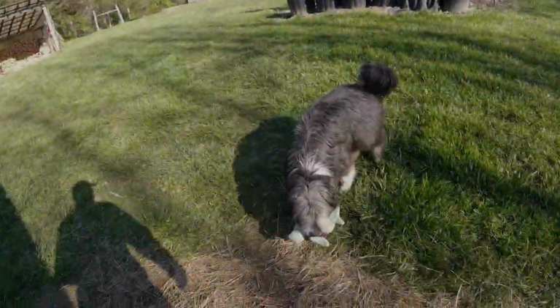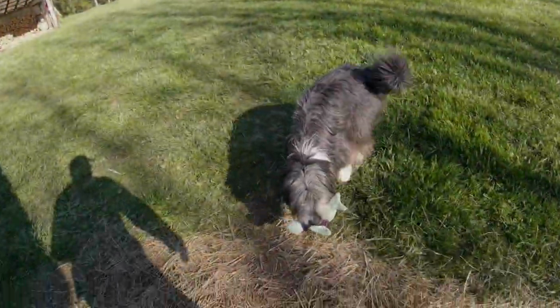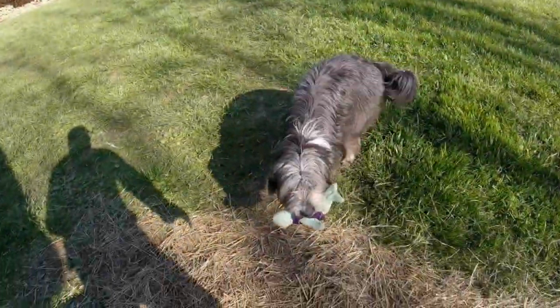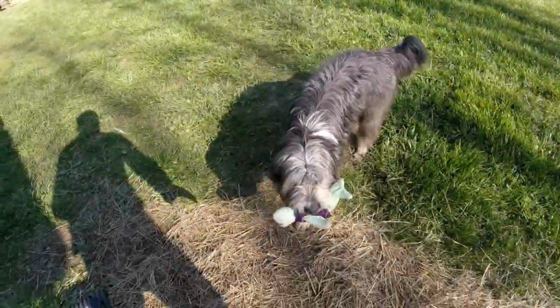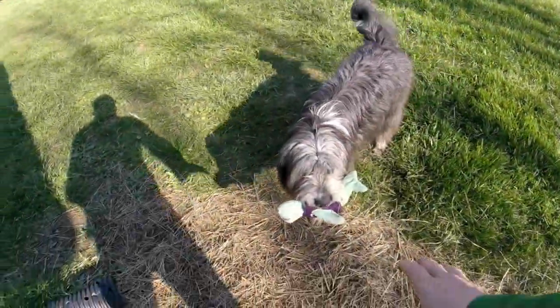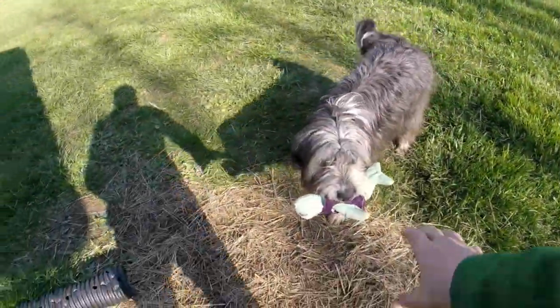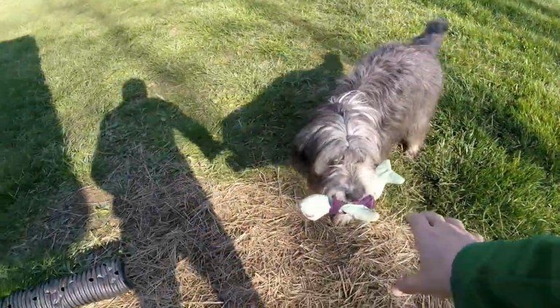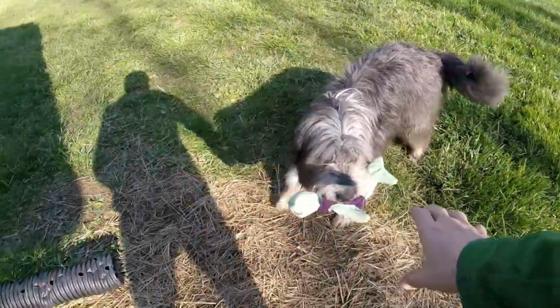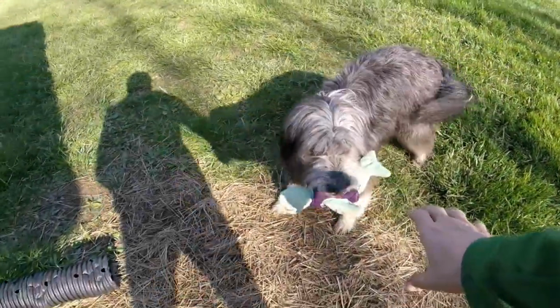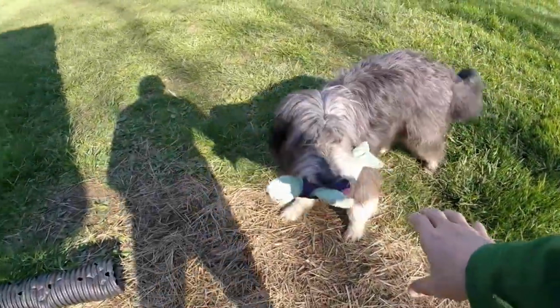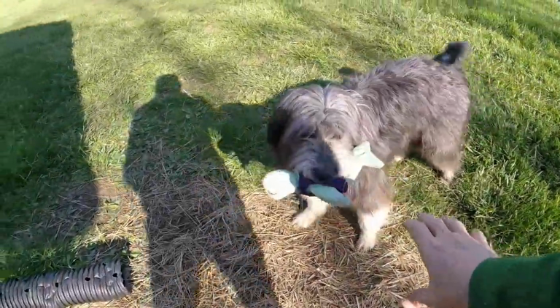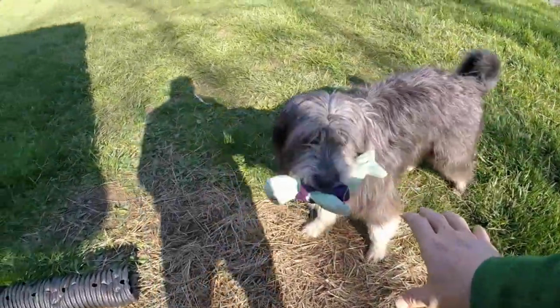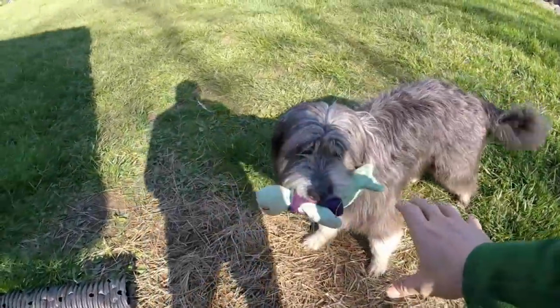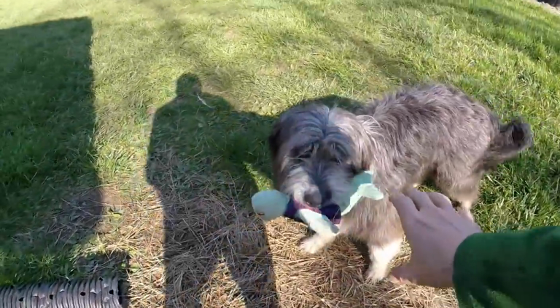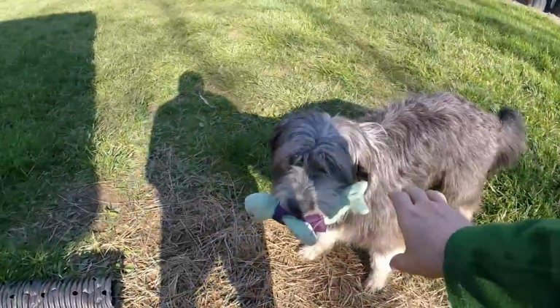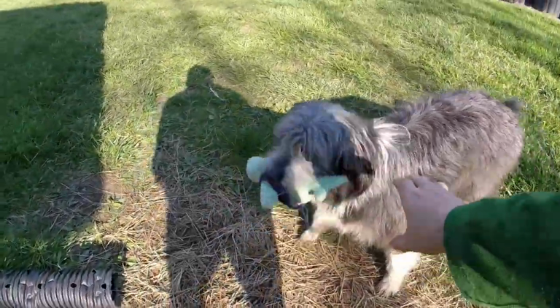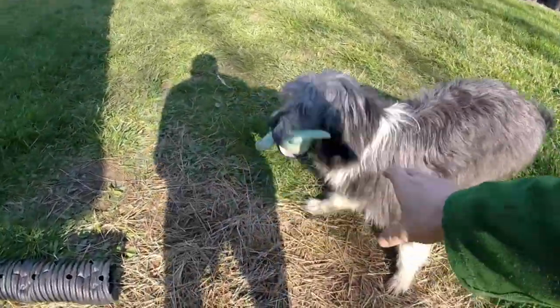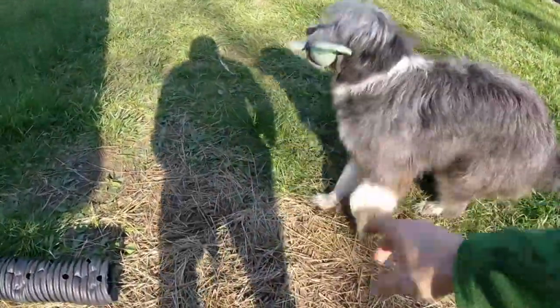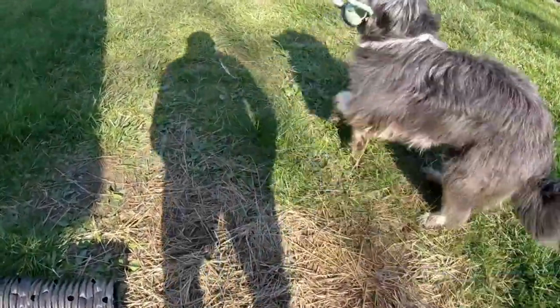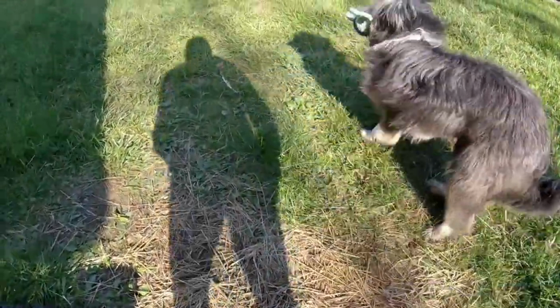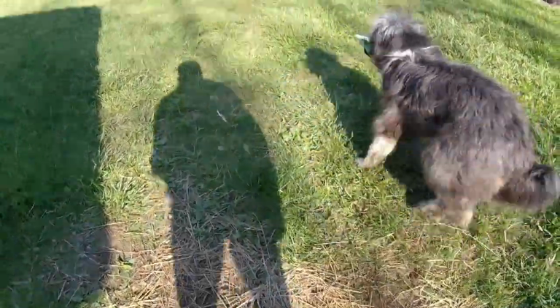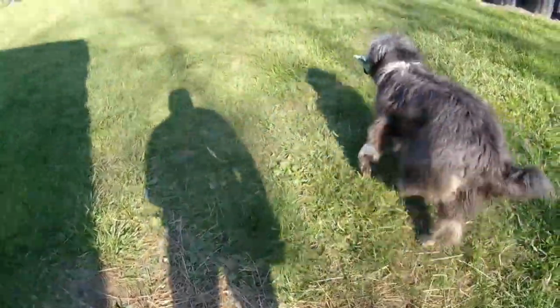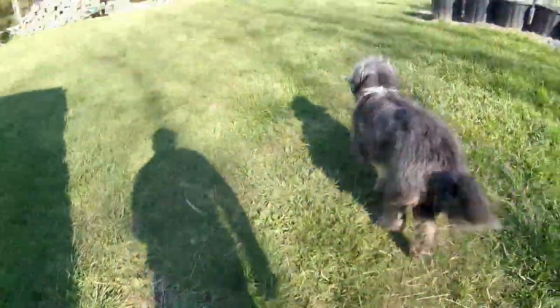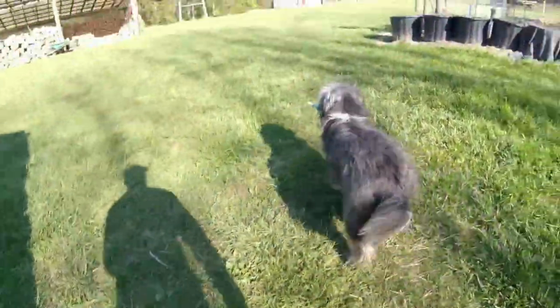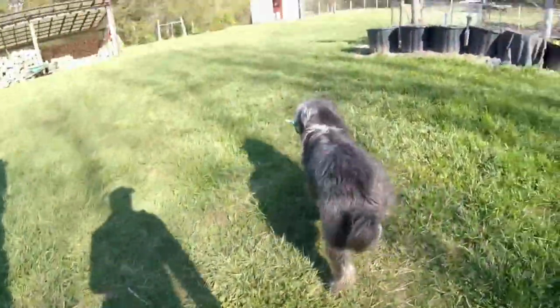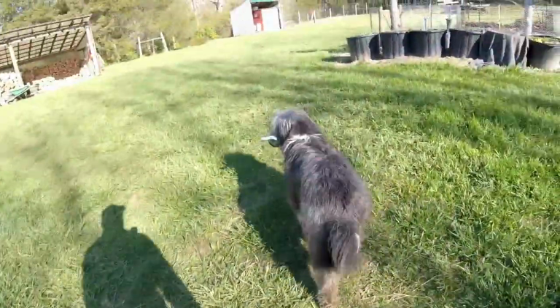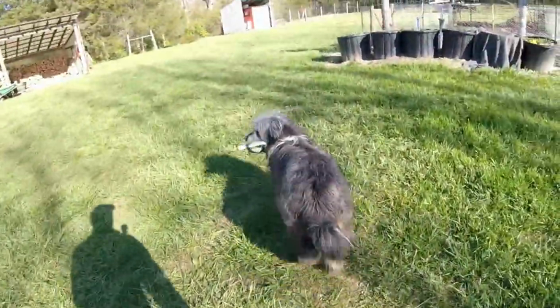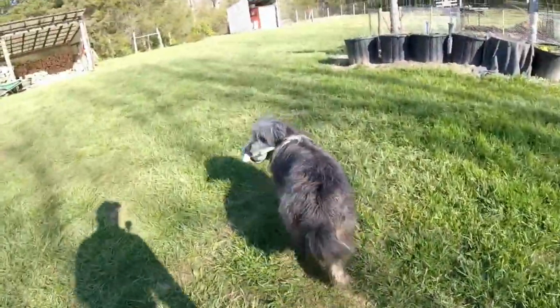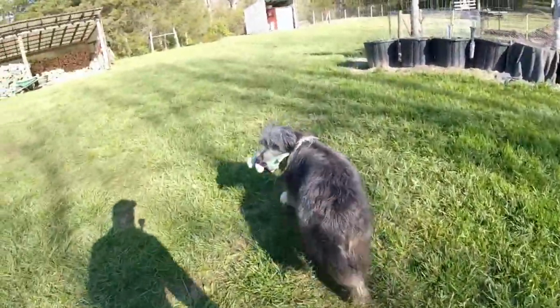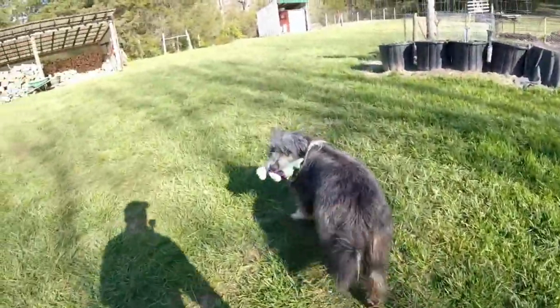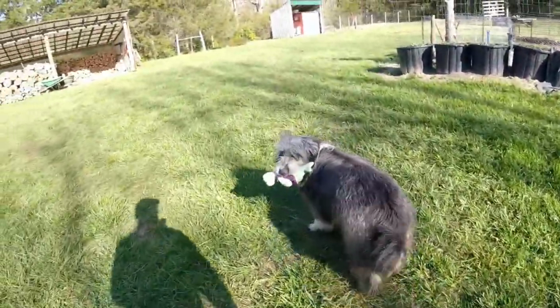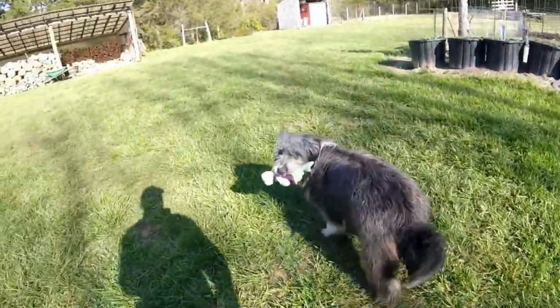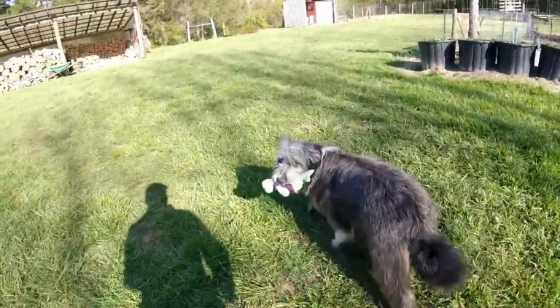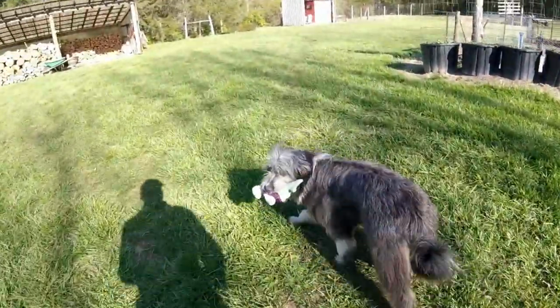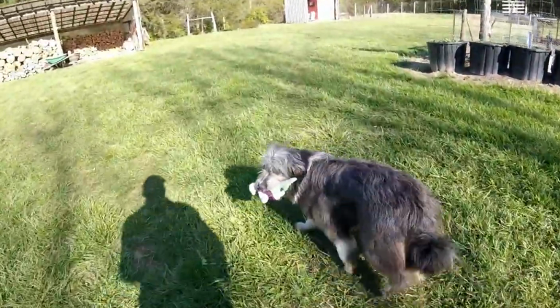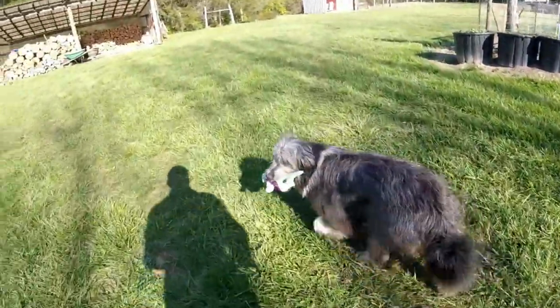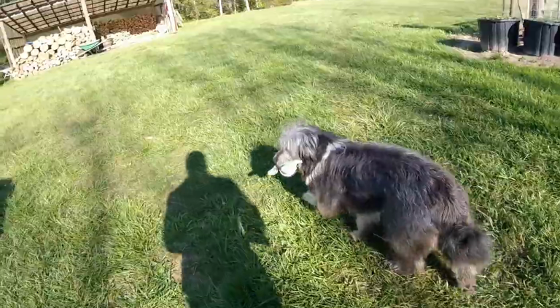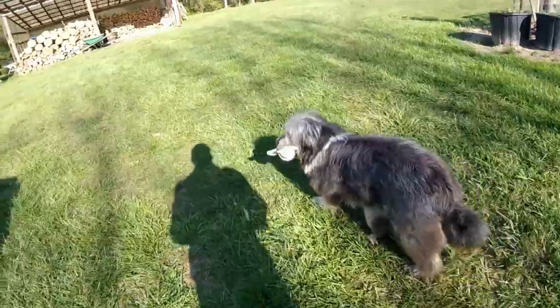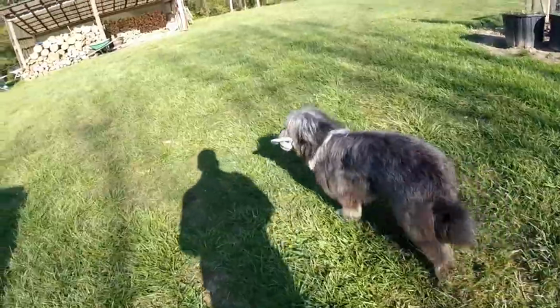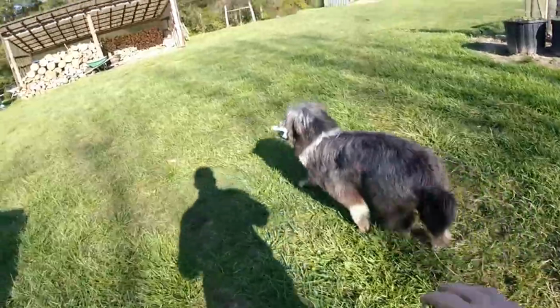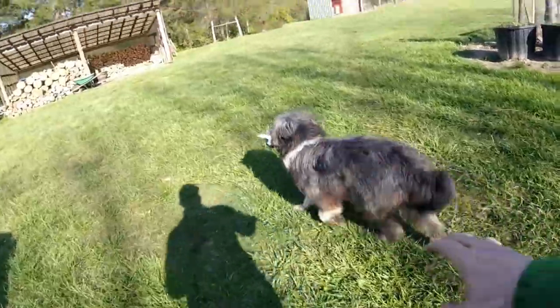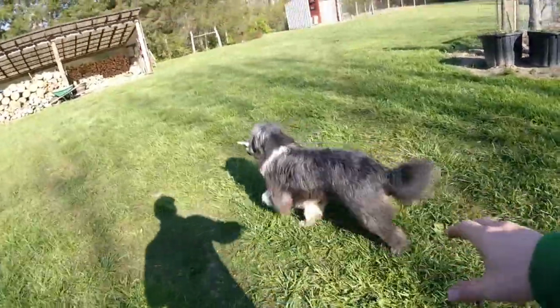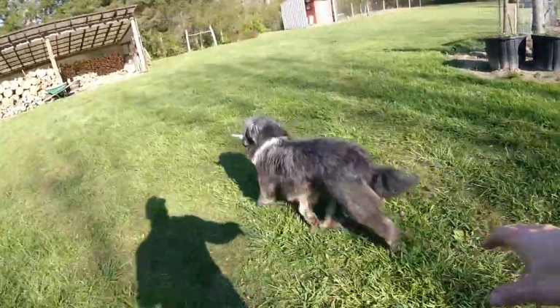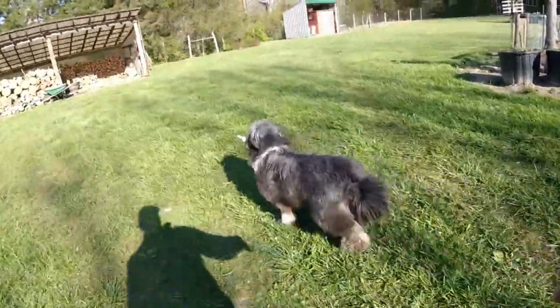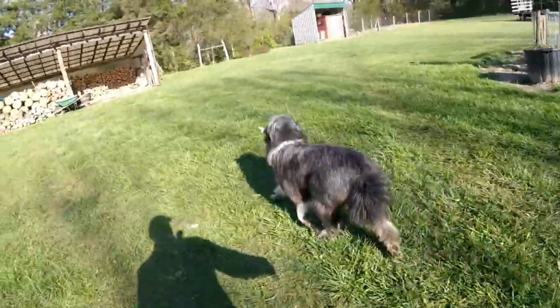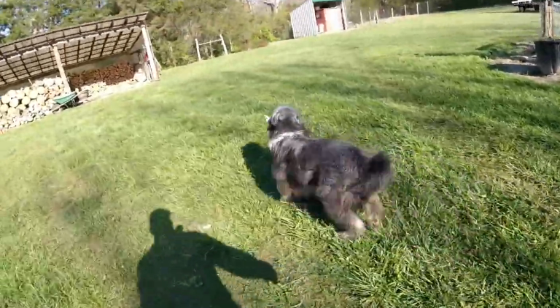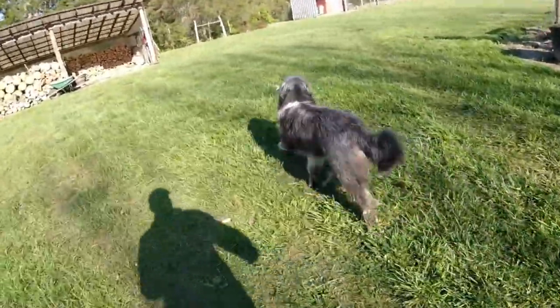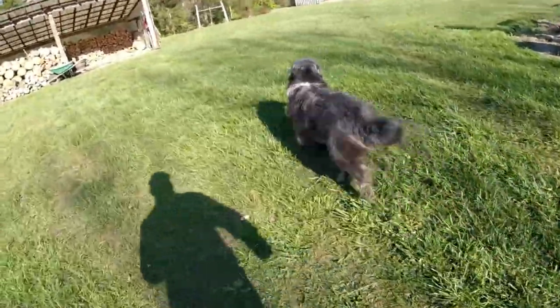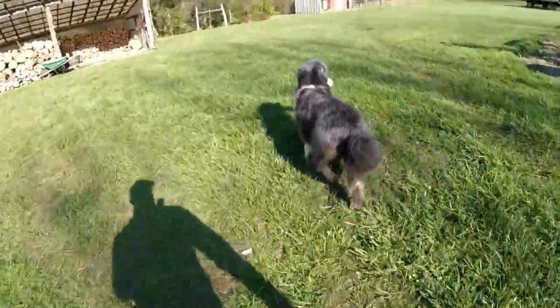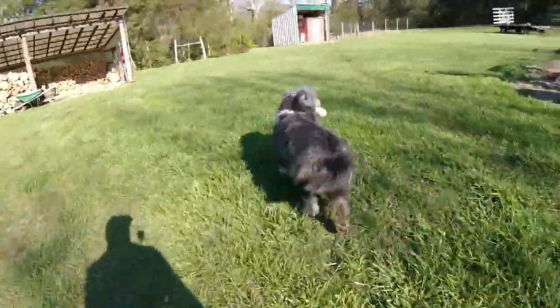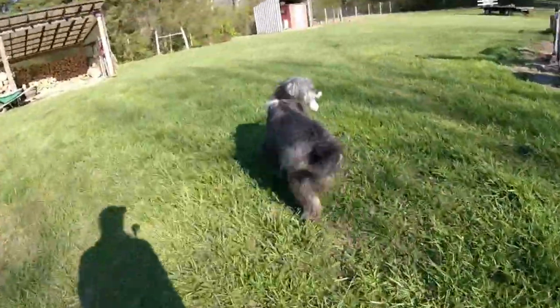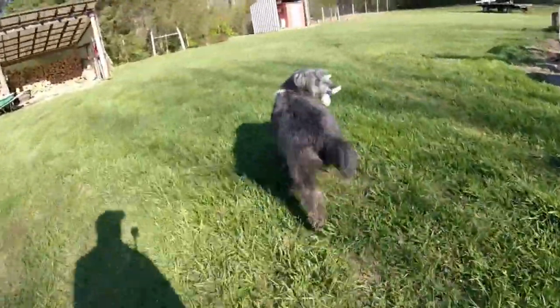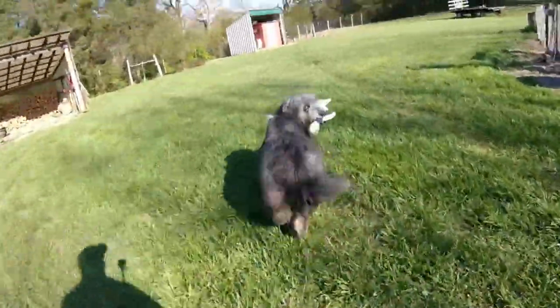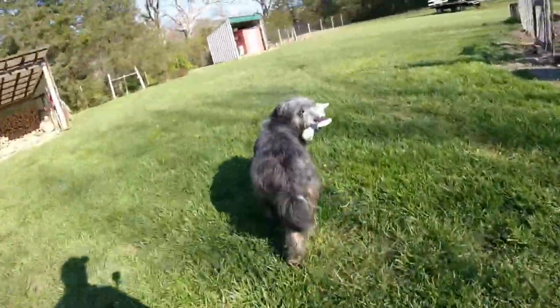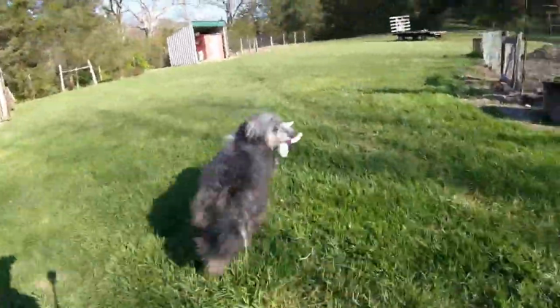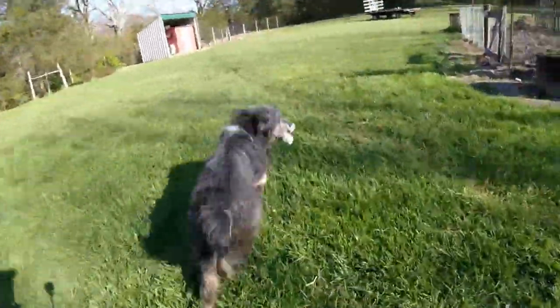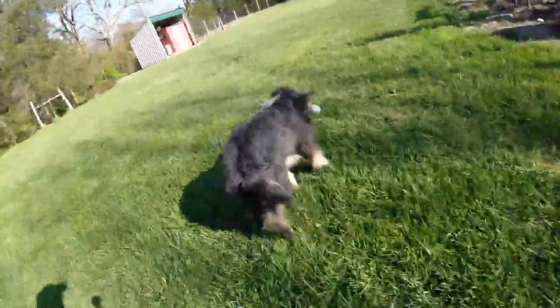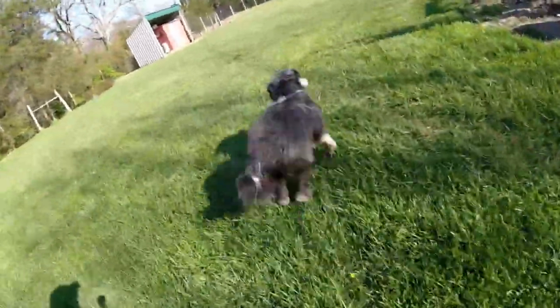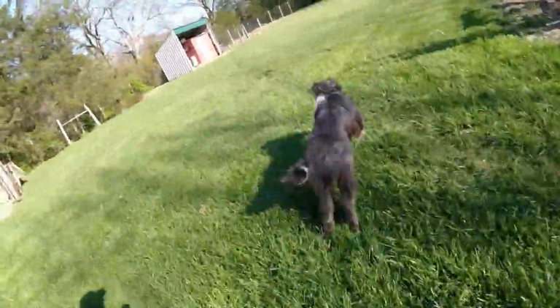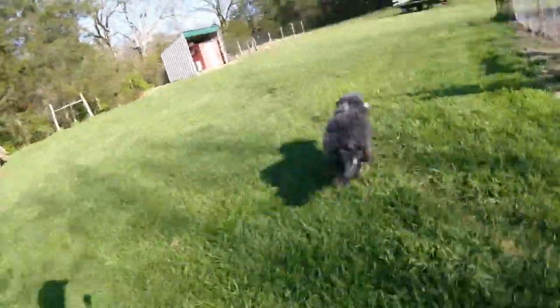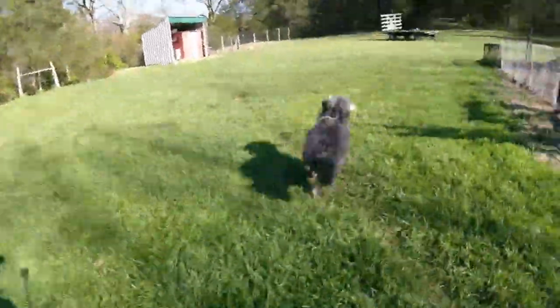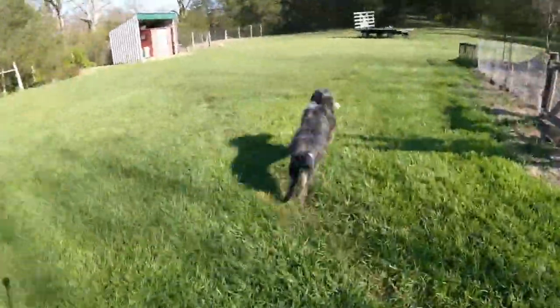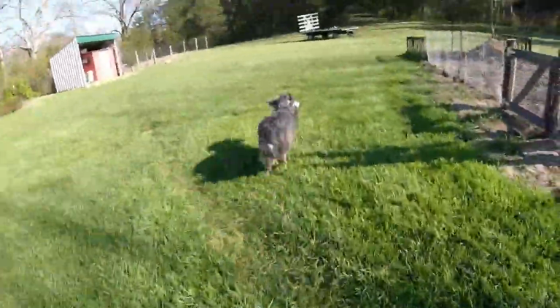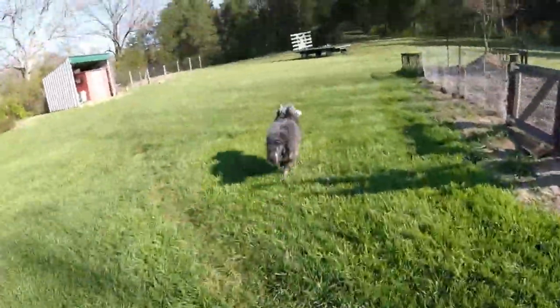Where'd you get that? Let me have that. Hey, let me have that. Come here. Come here.